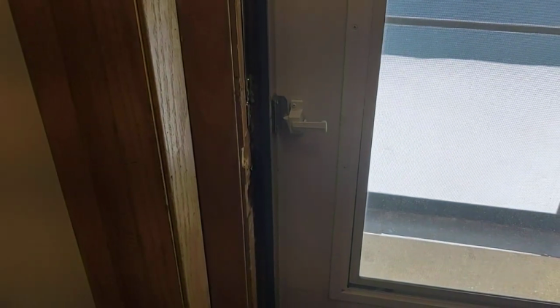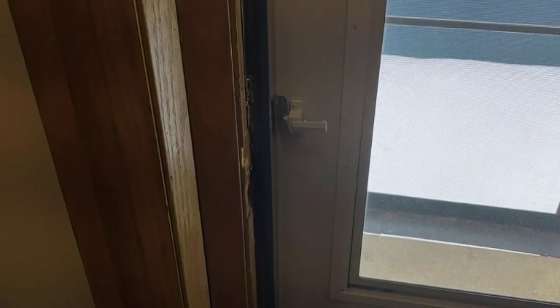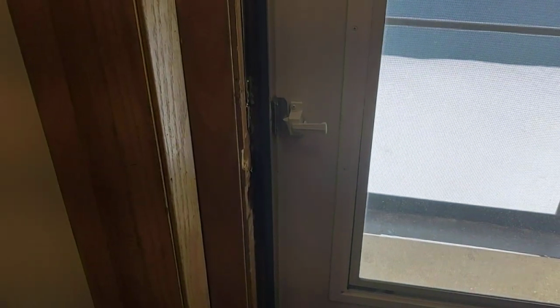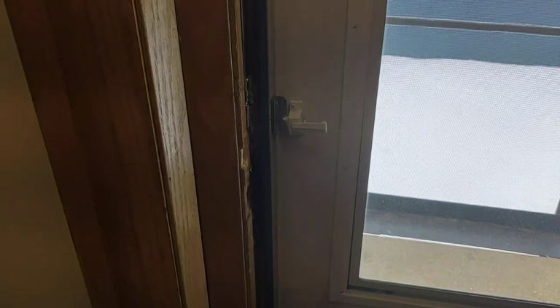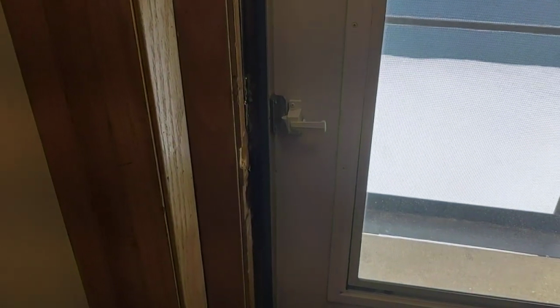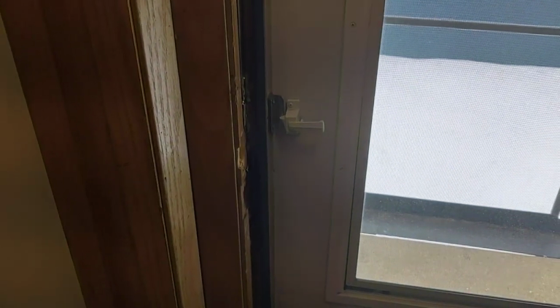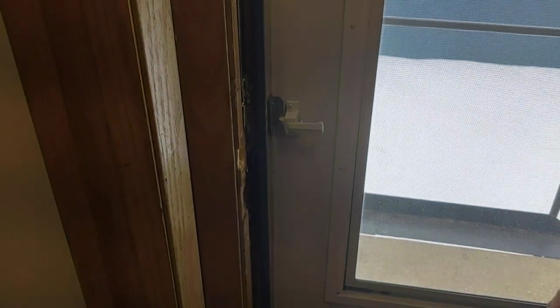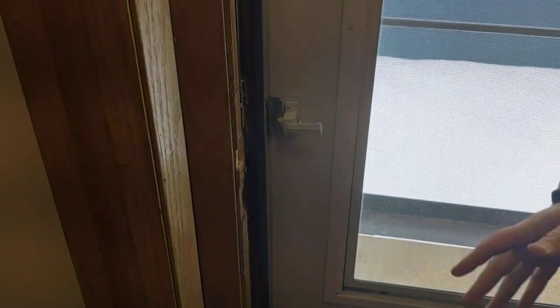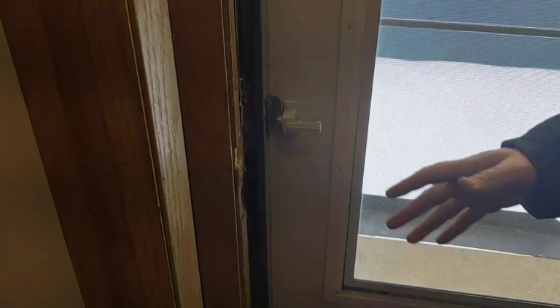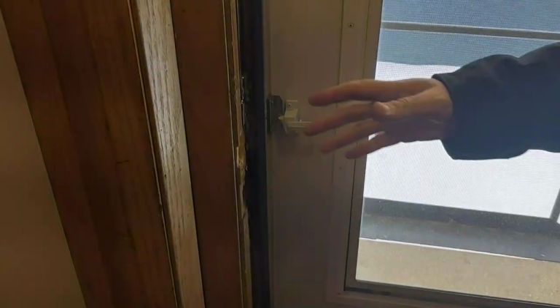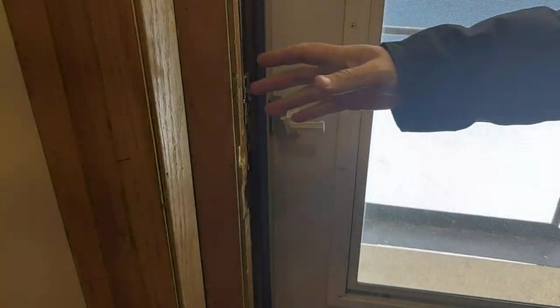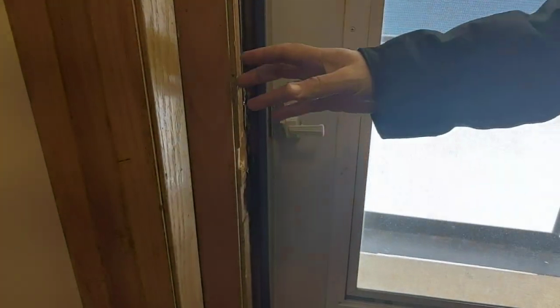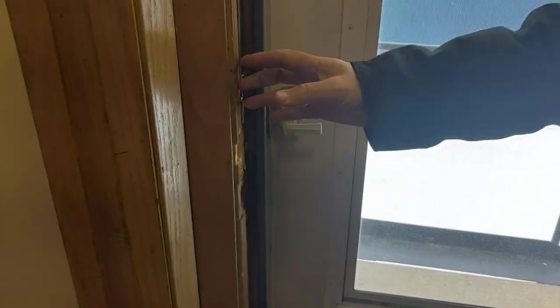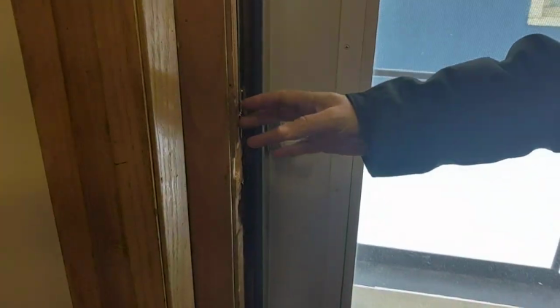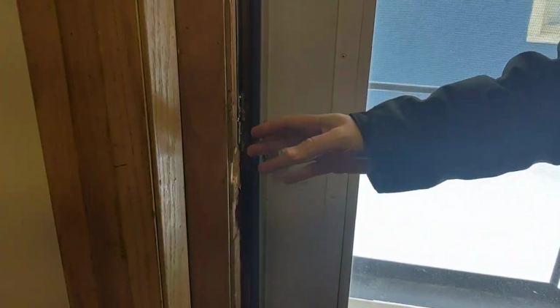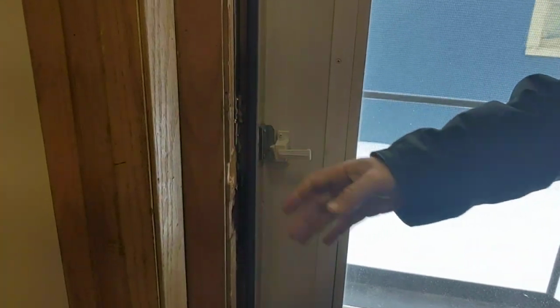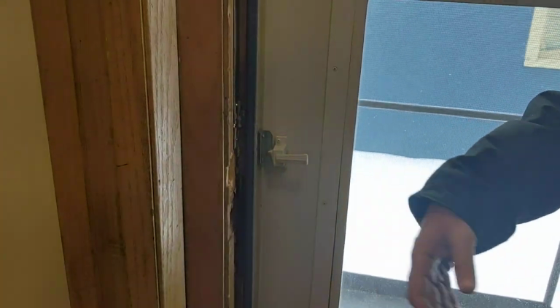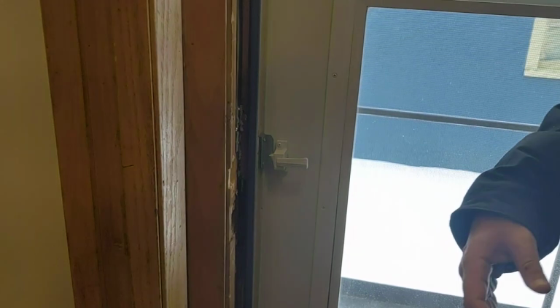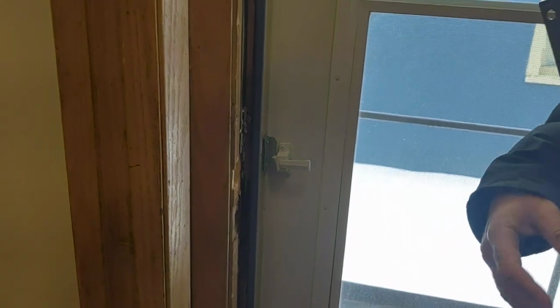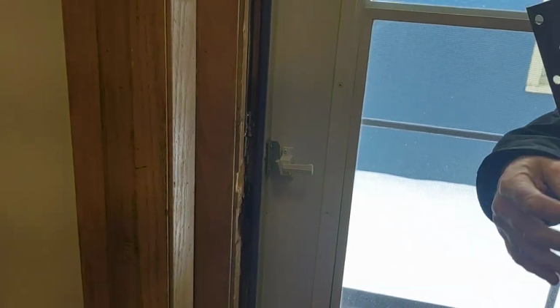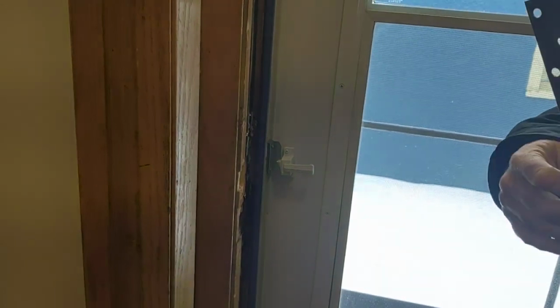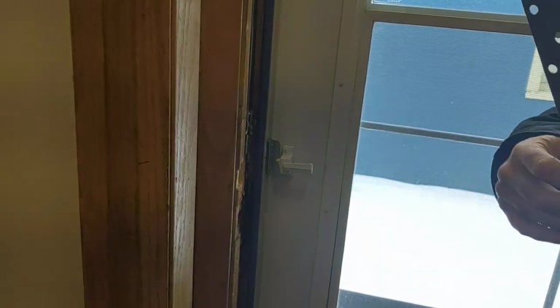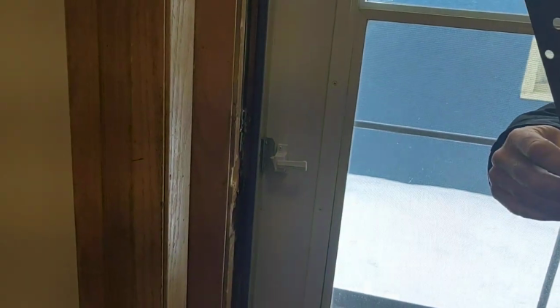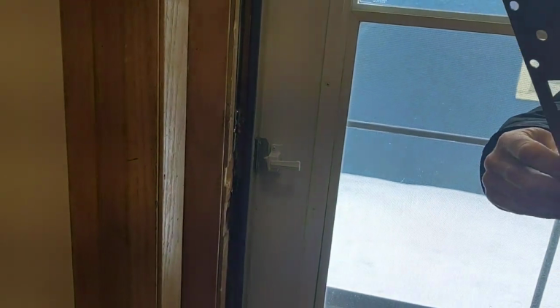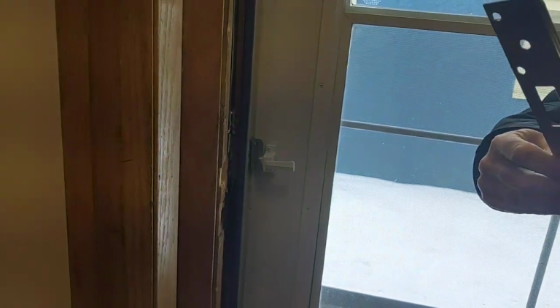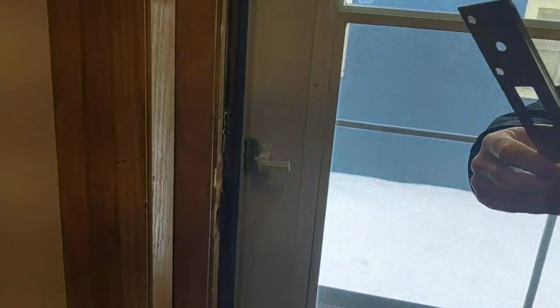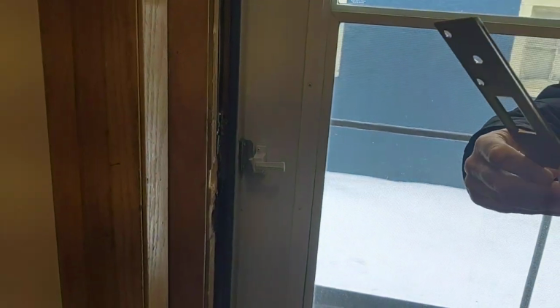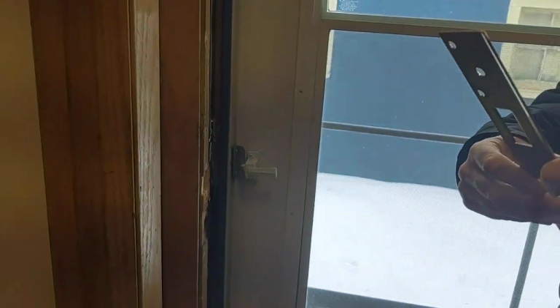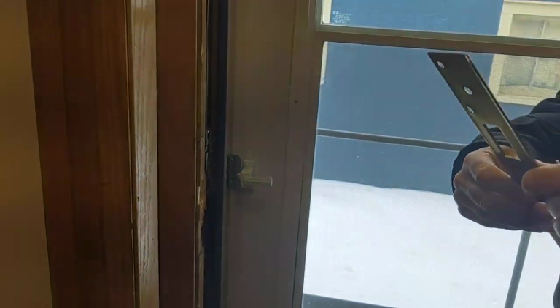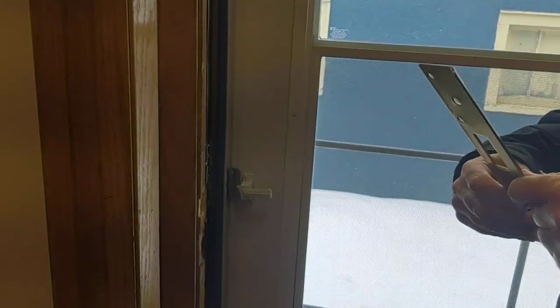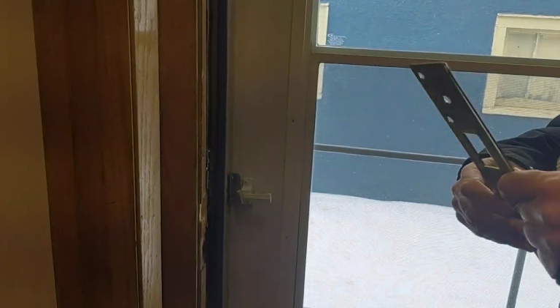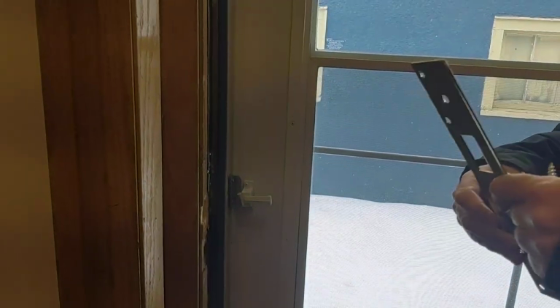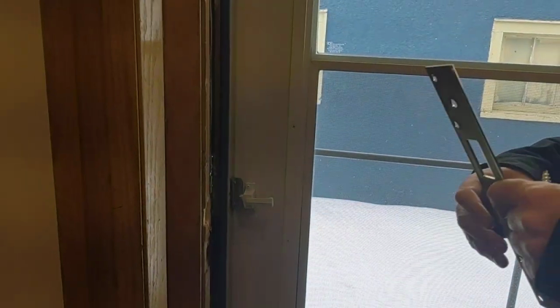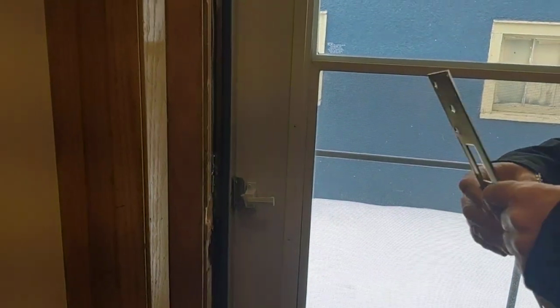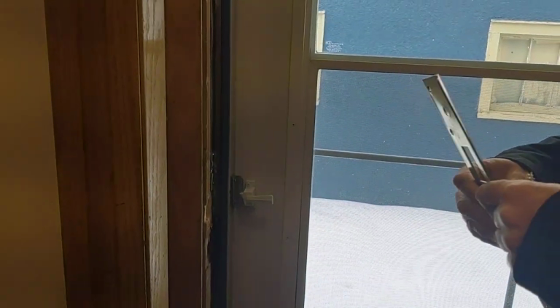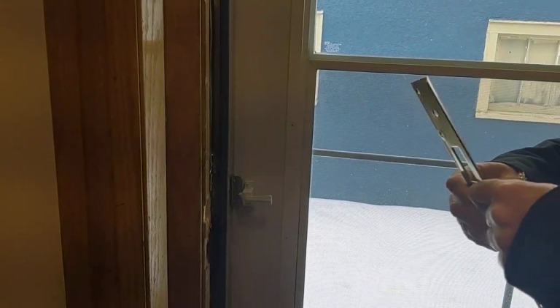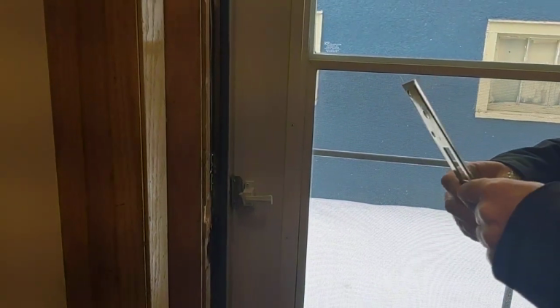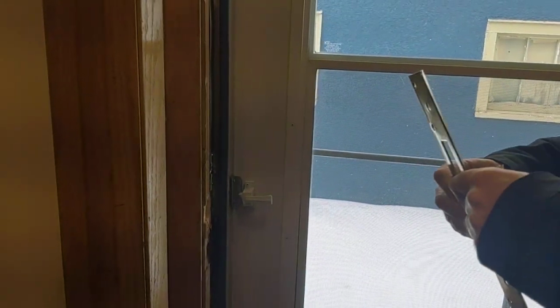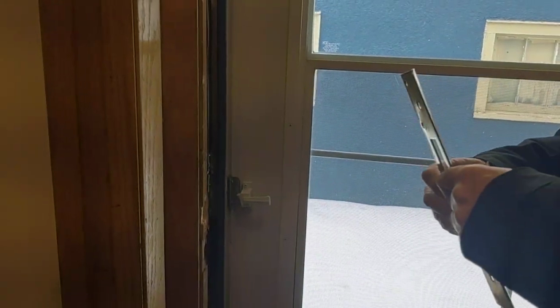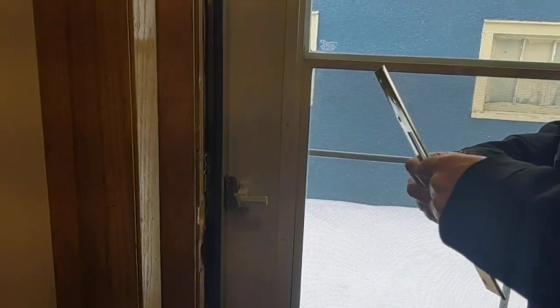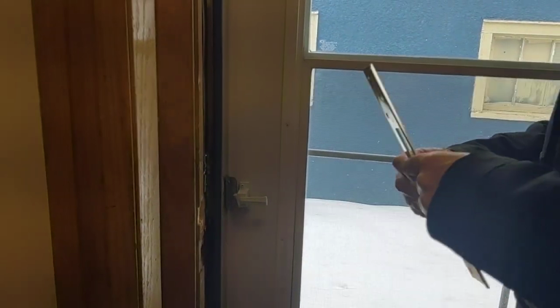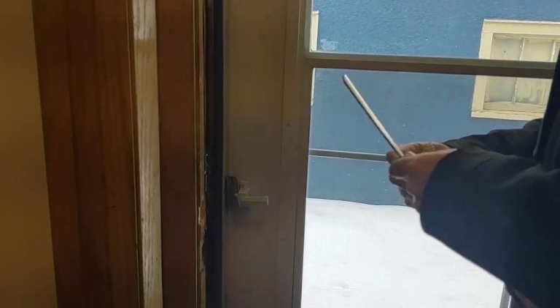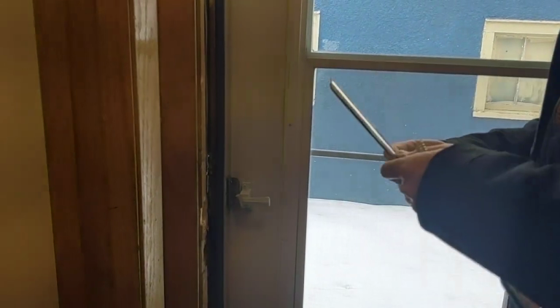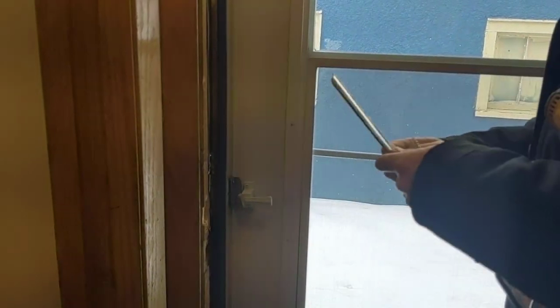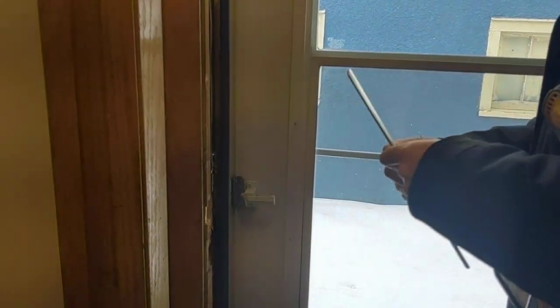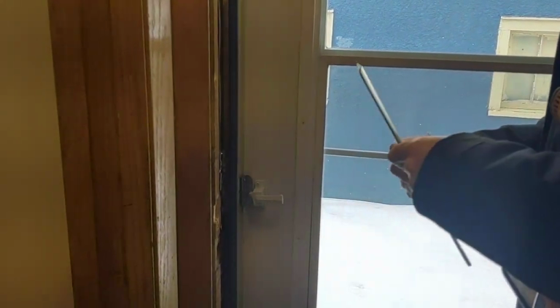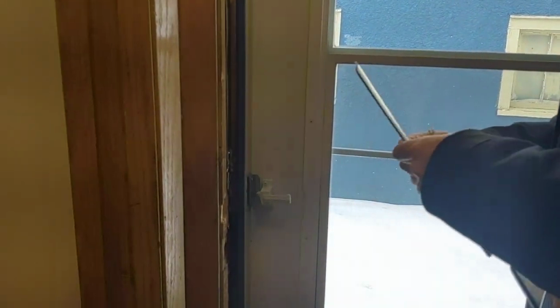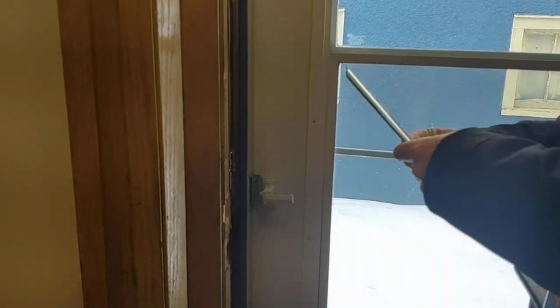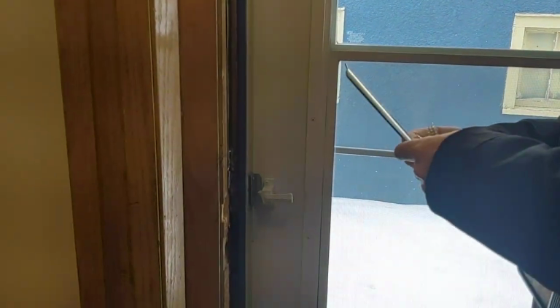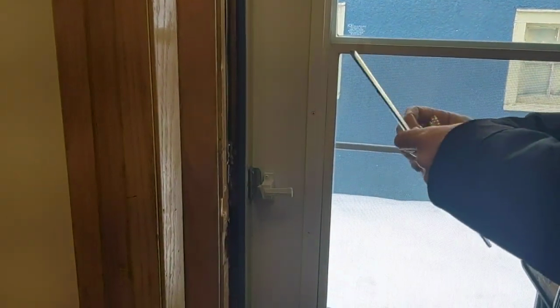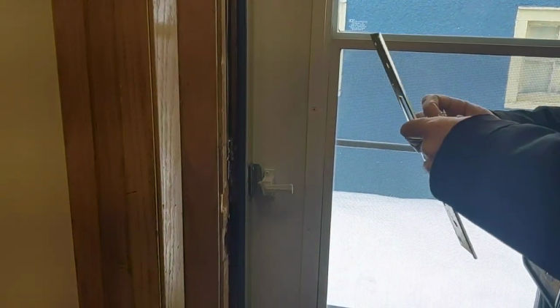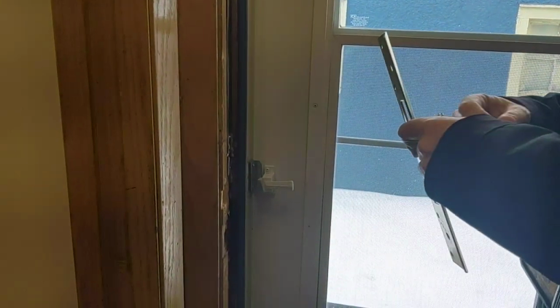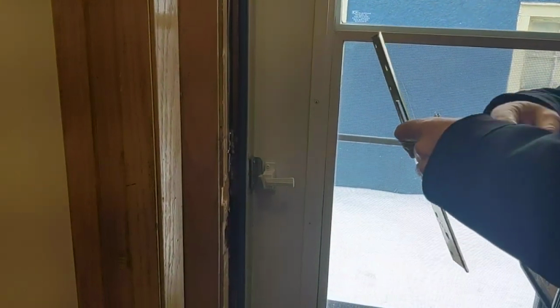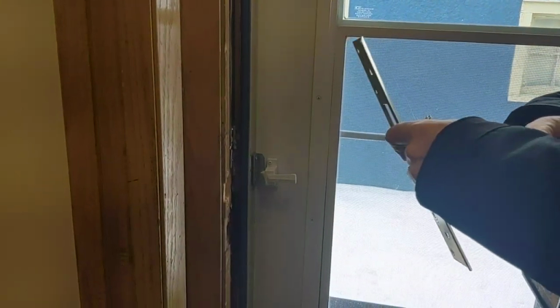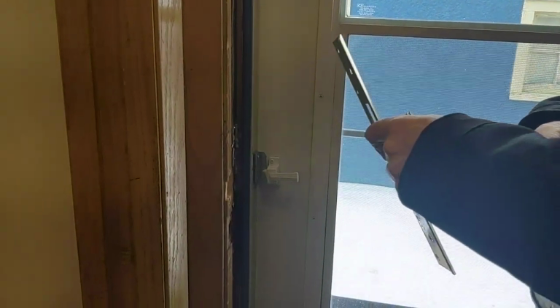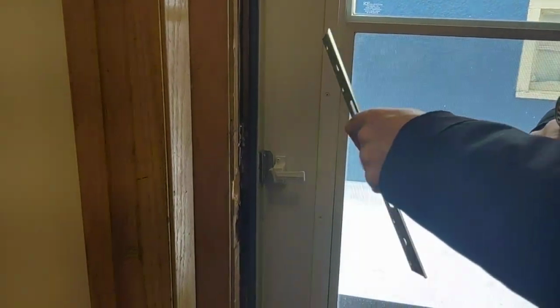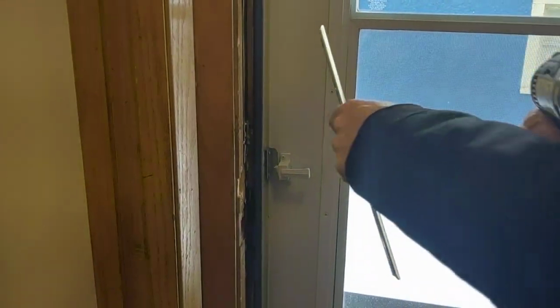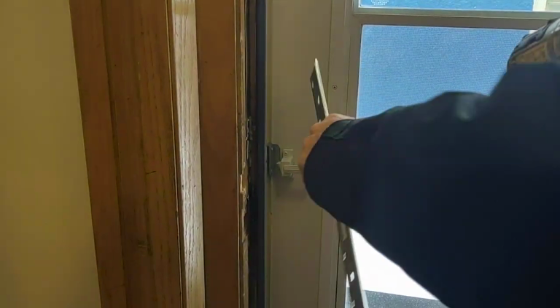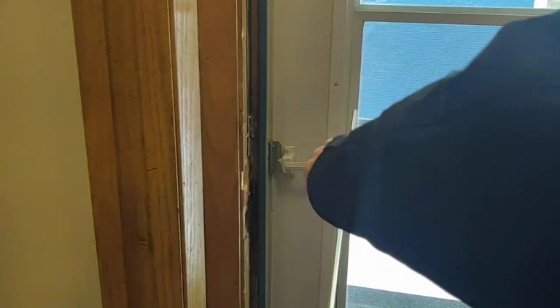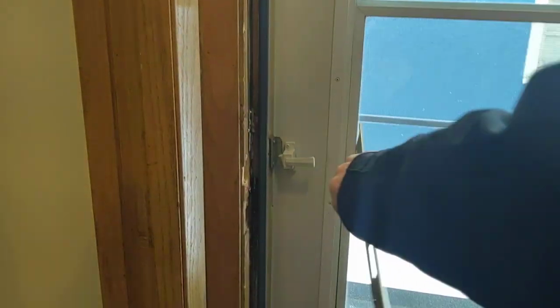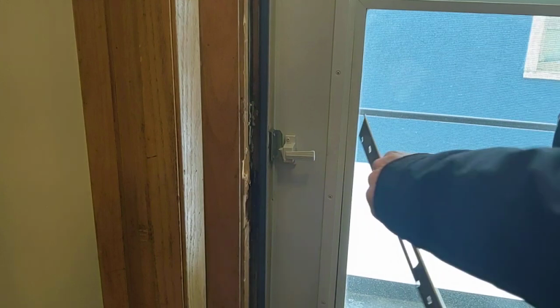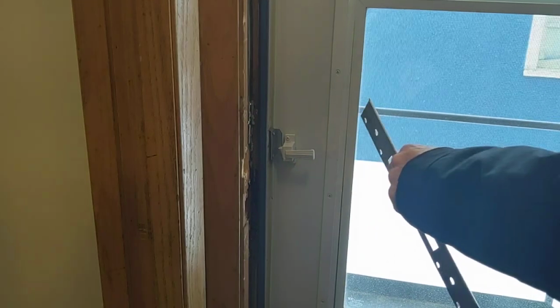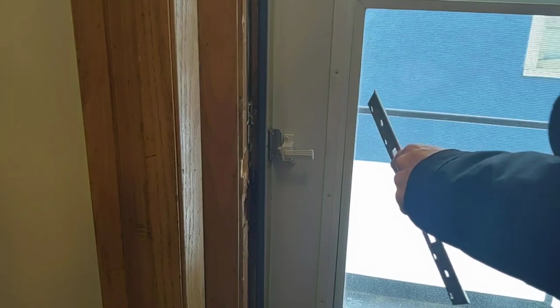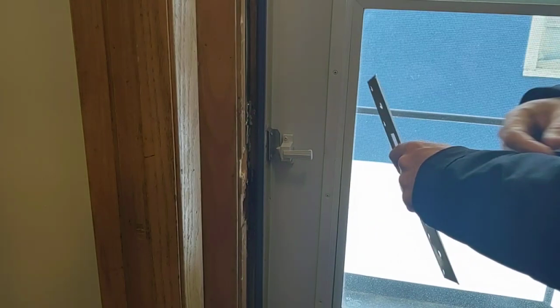It covers up the crack and everything, so that helps. It's just a quick fix, so here we go. We're going to show you how to install it real quick.